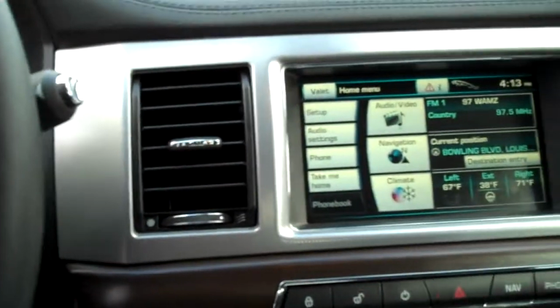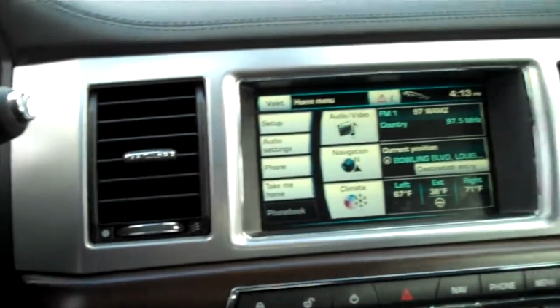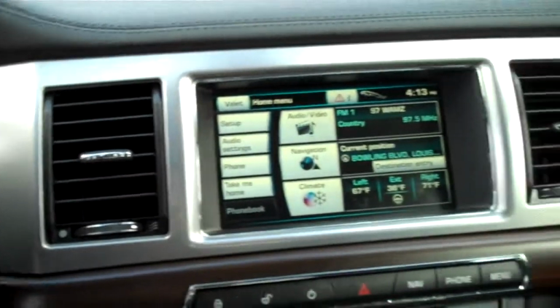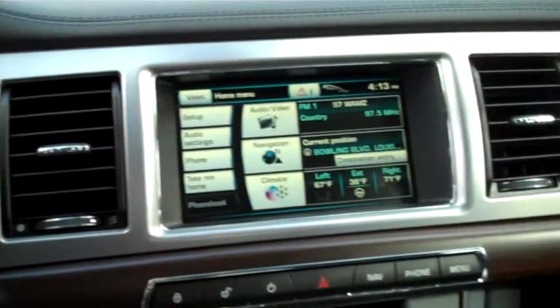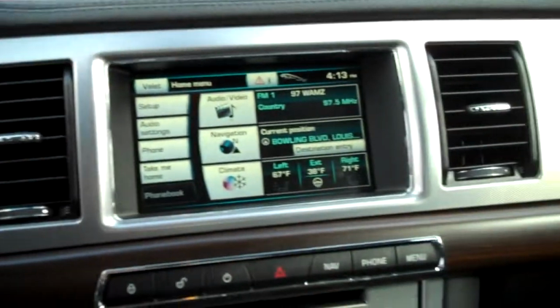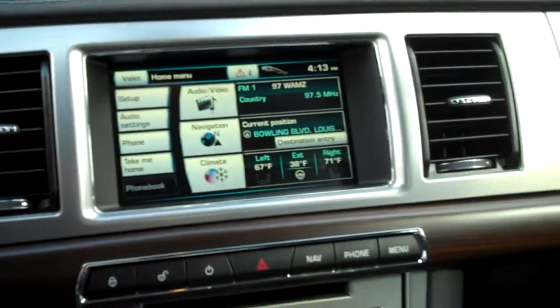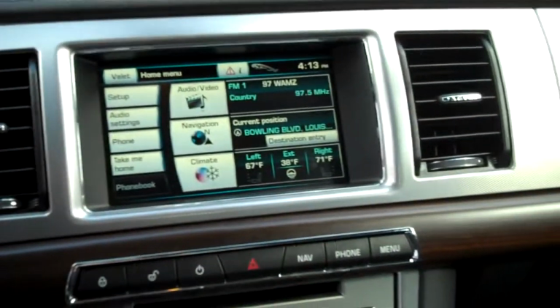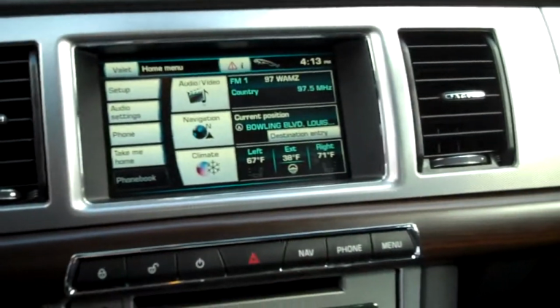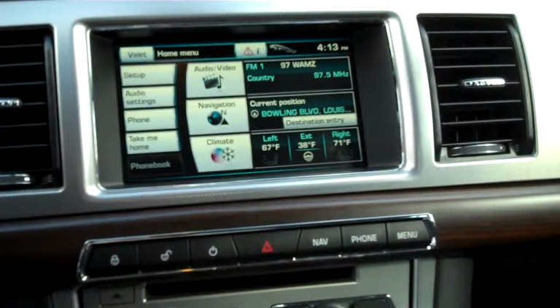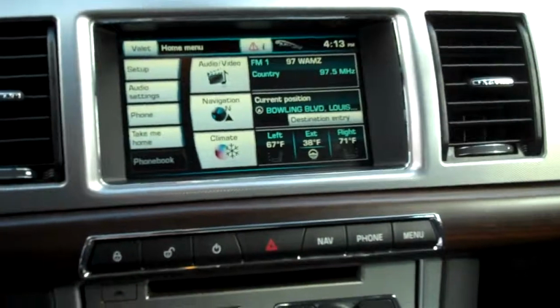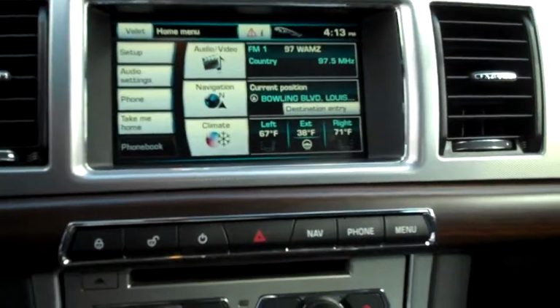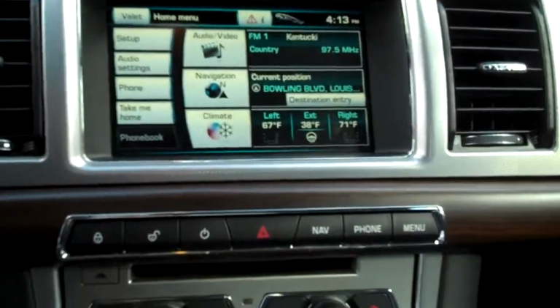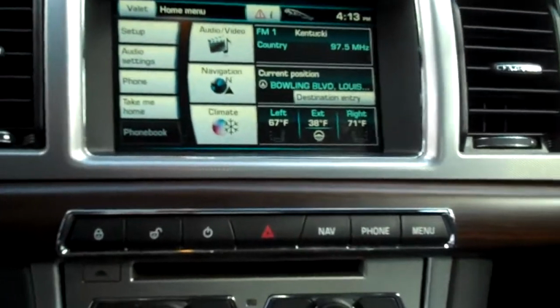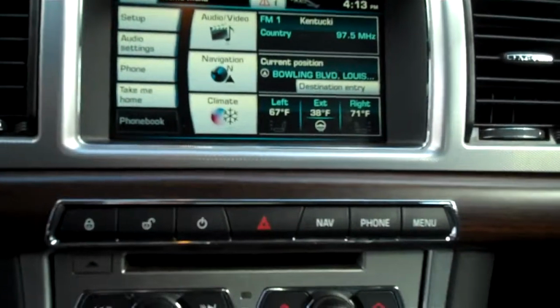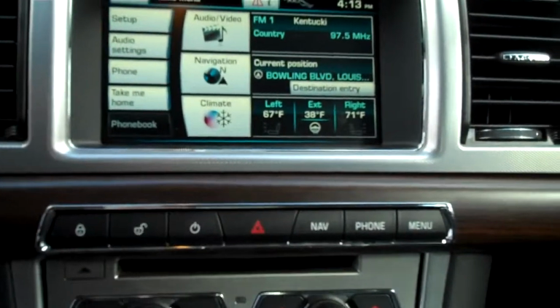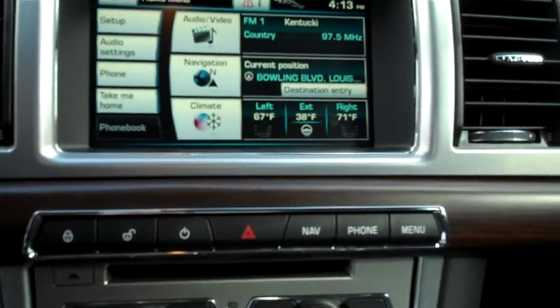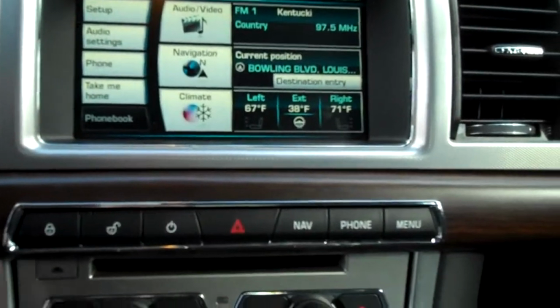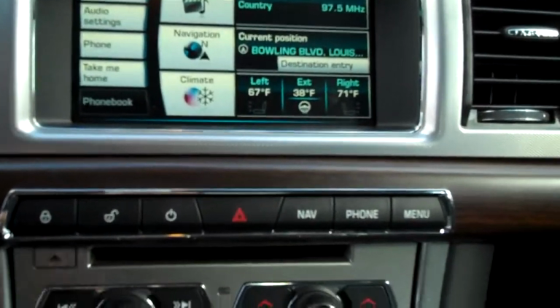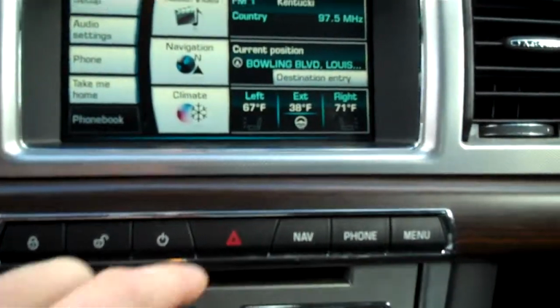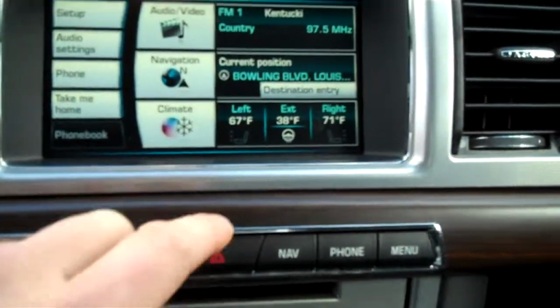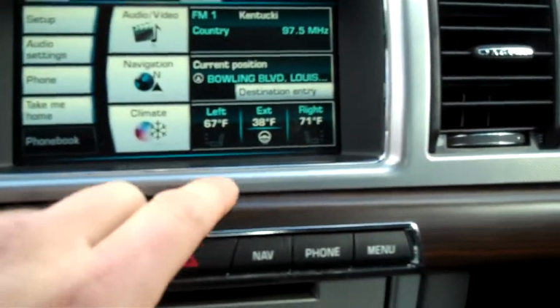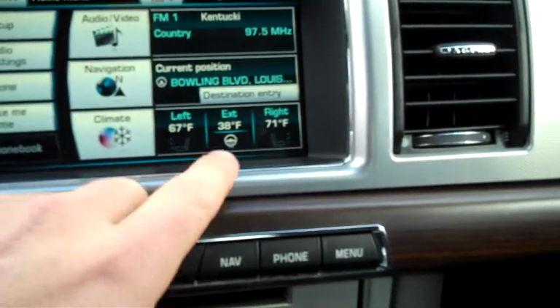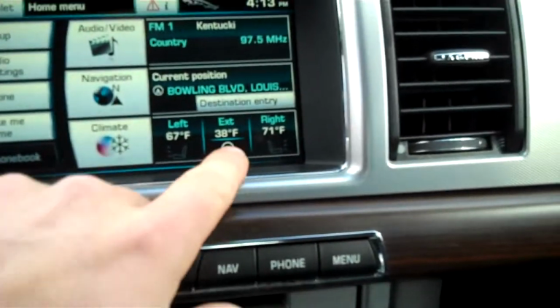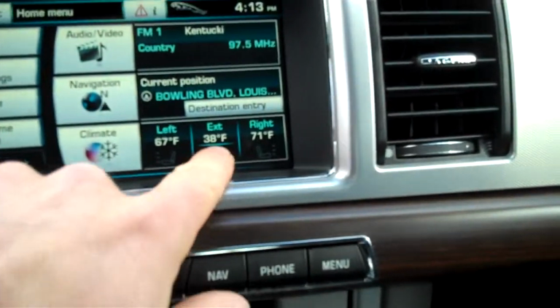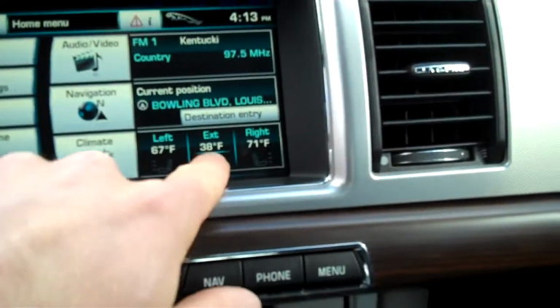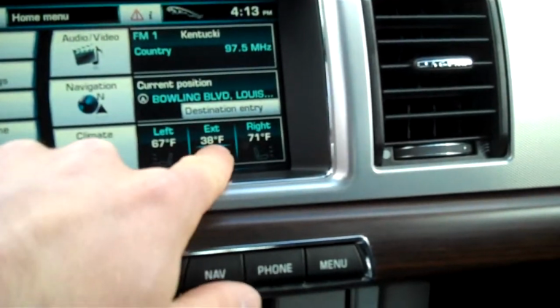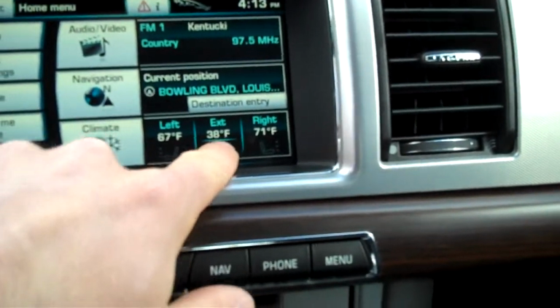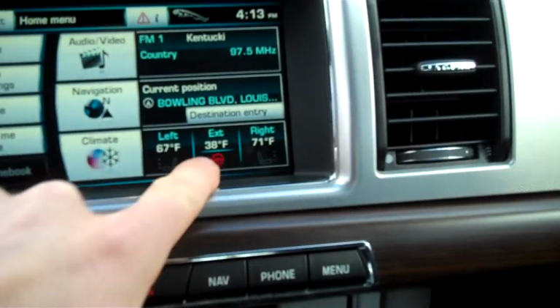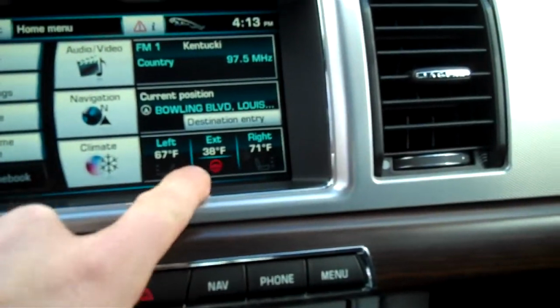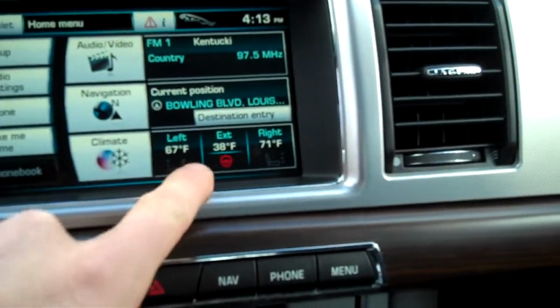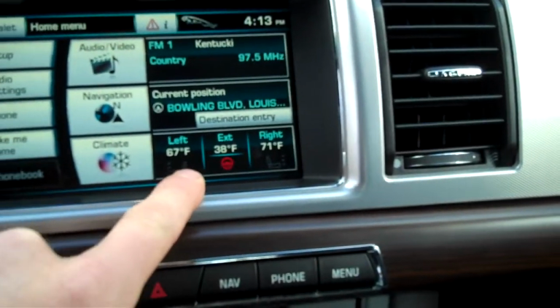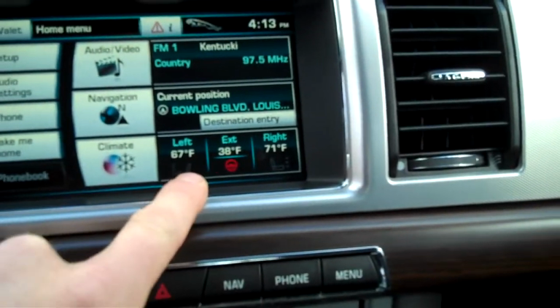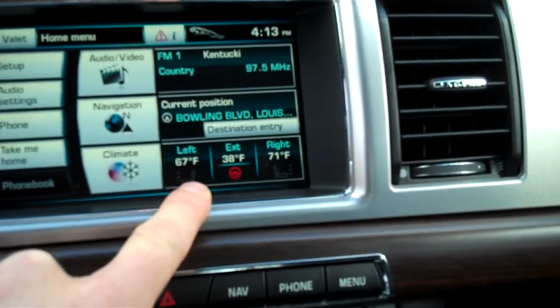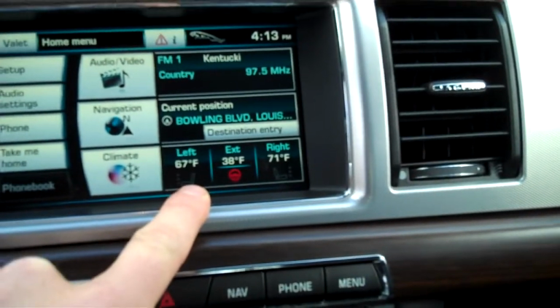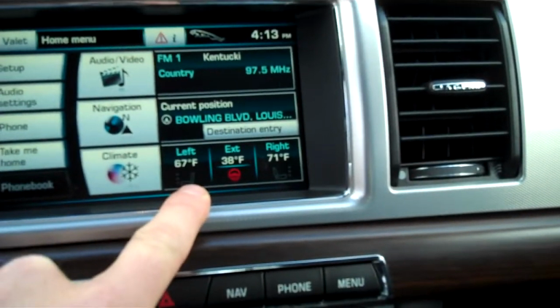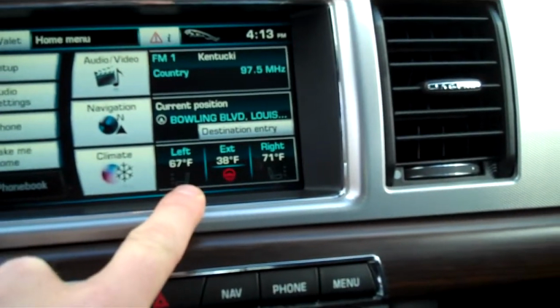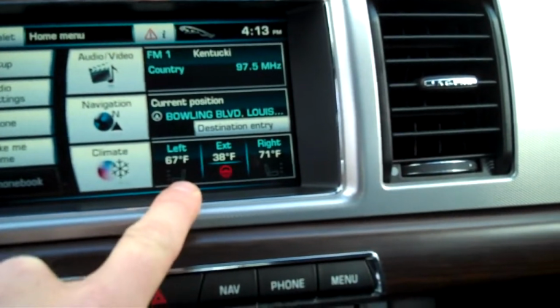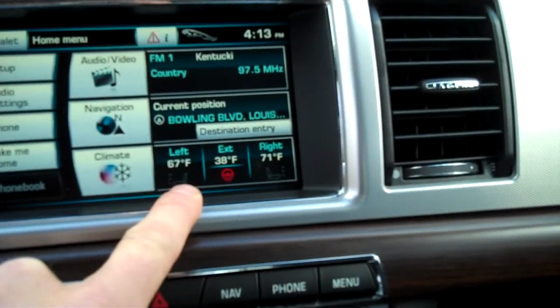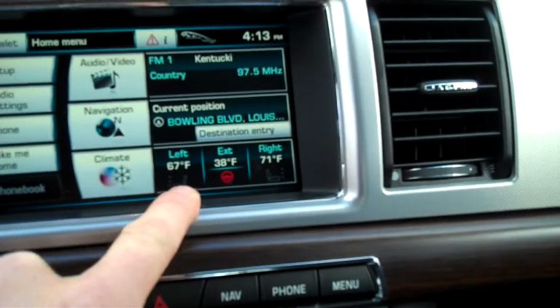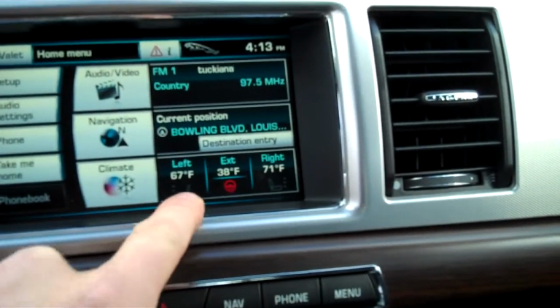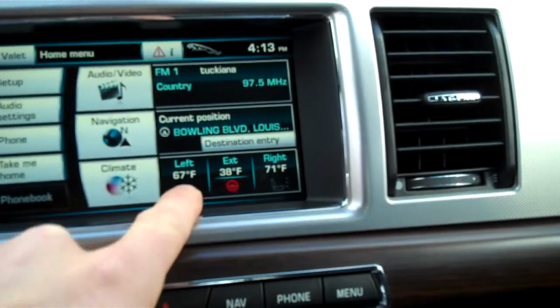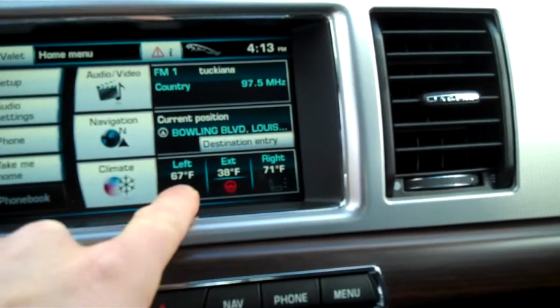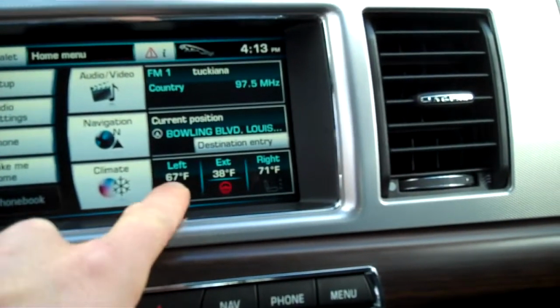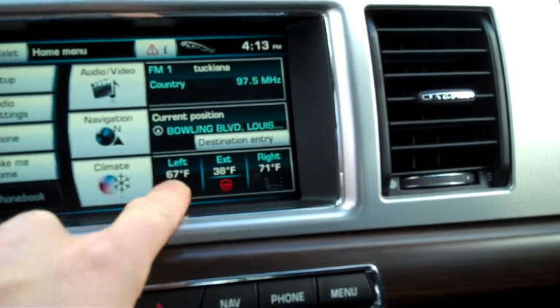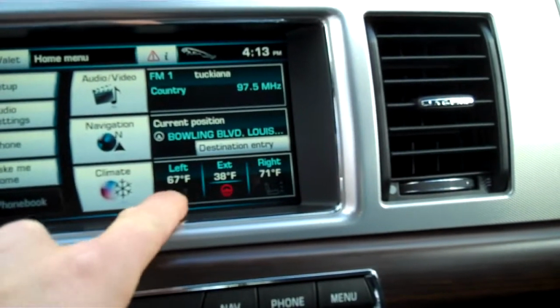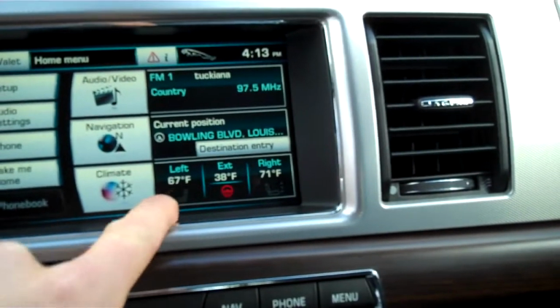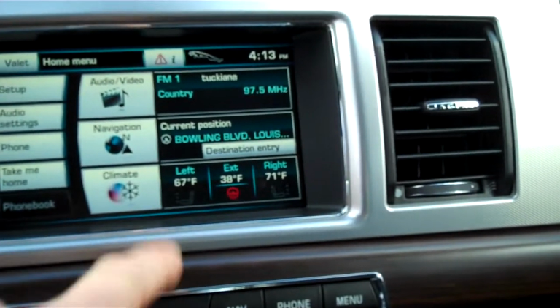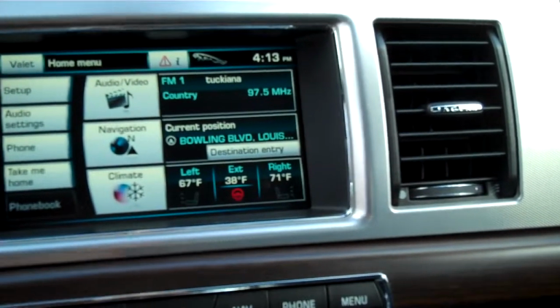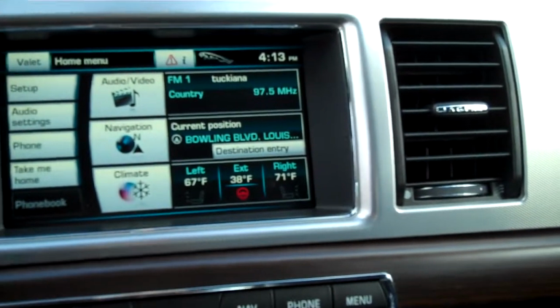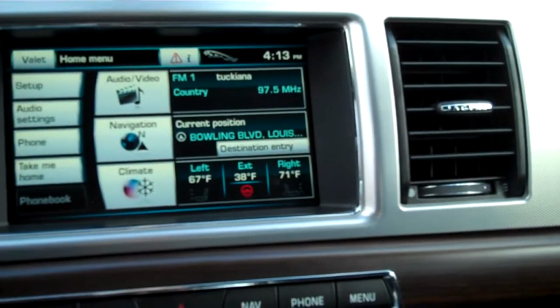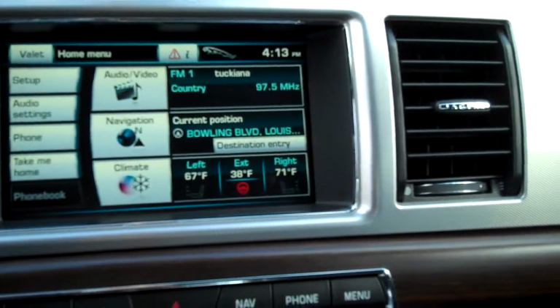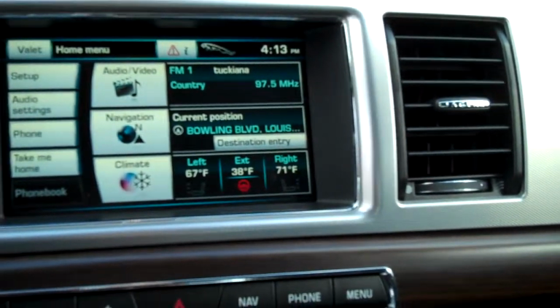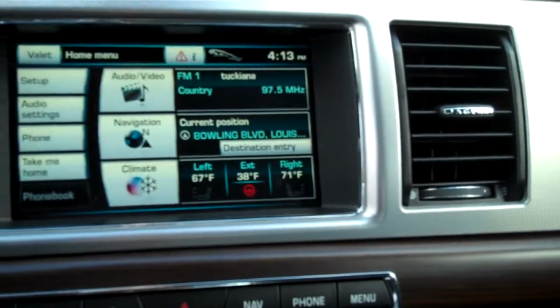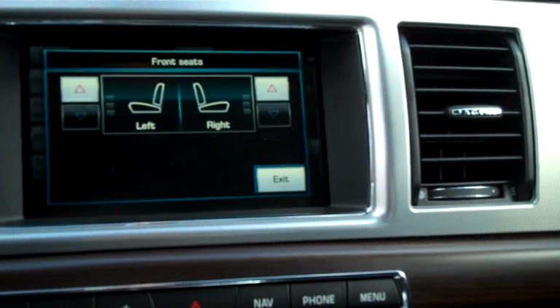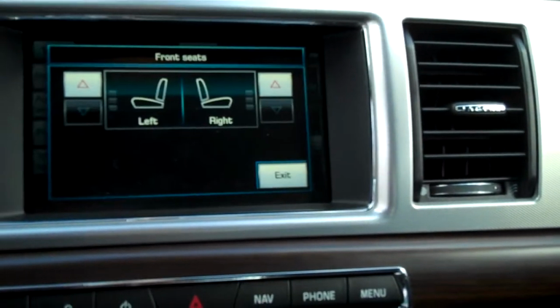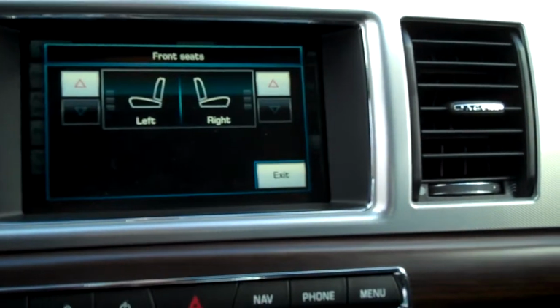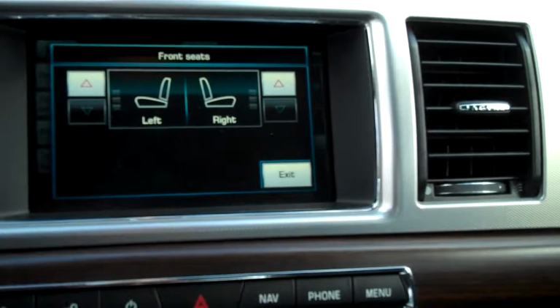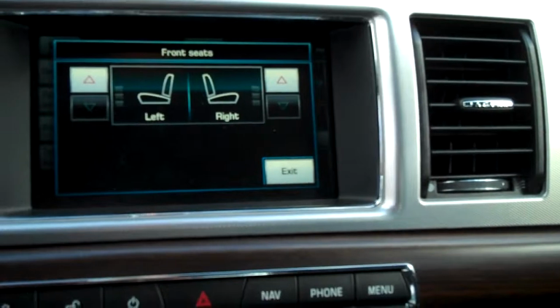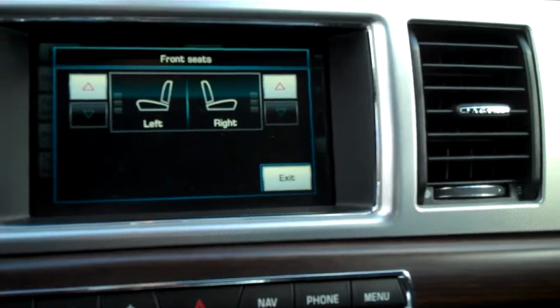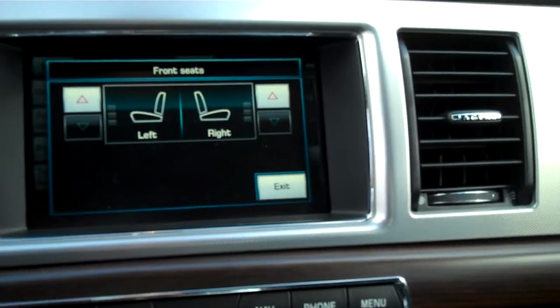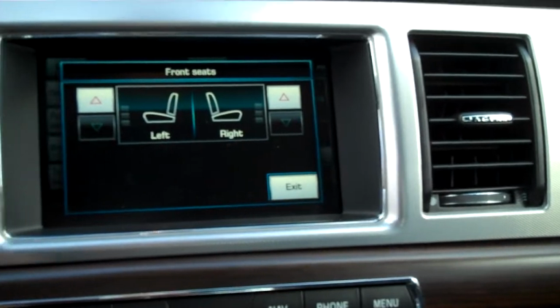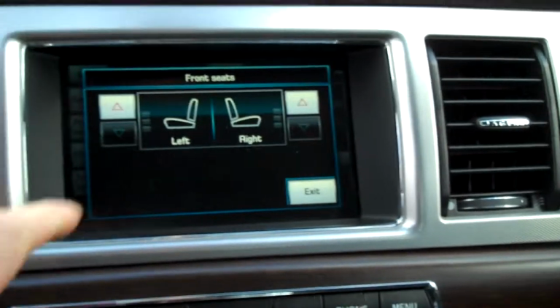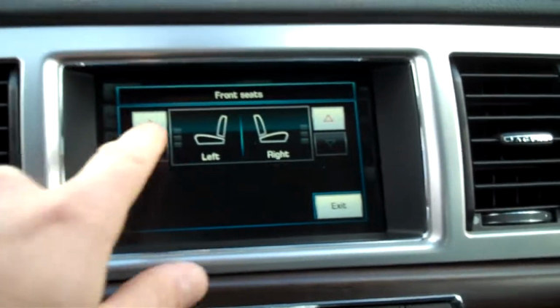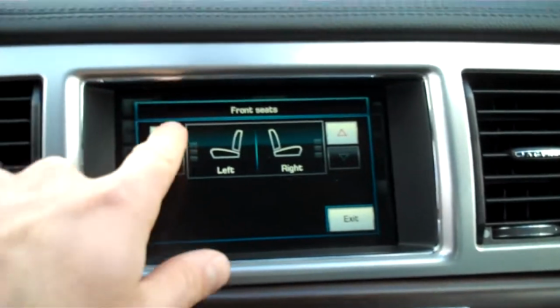This vehicle does have the cold weather package, so you'll have the heated steering wheel and heated windshield, as well as heated front seats.